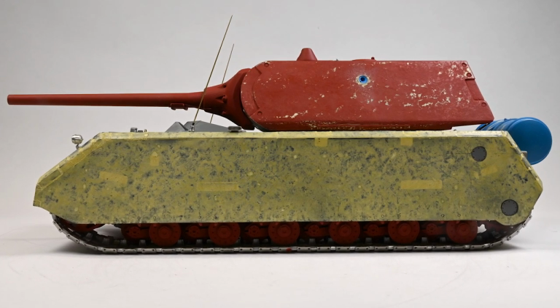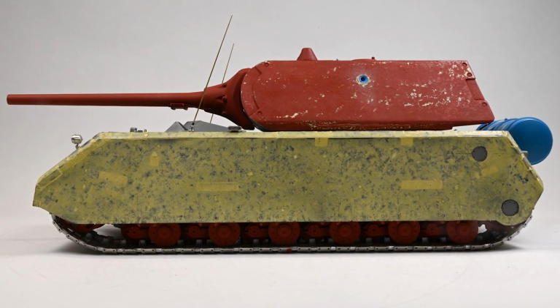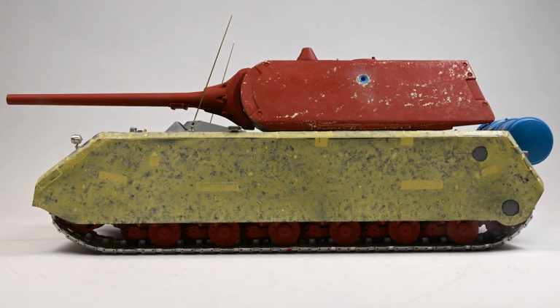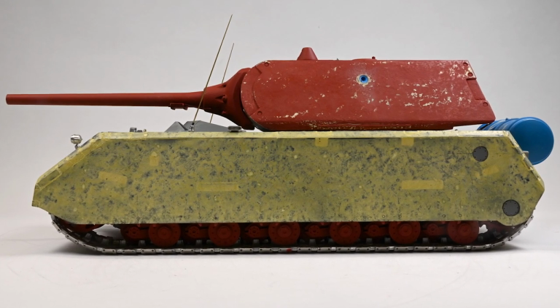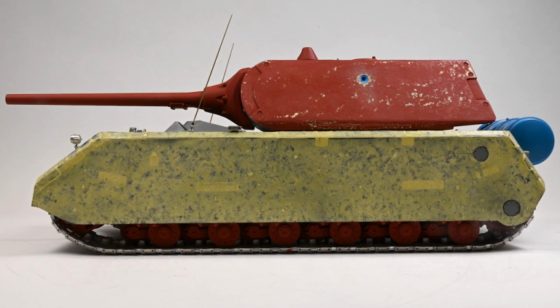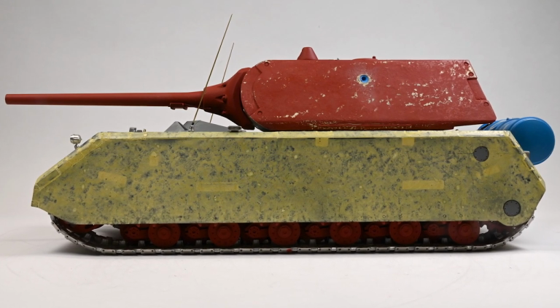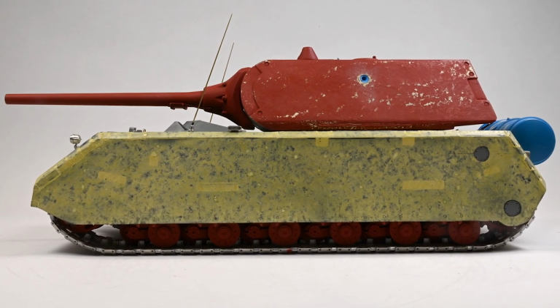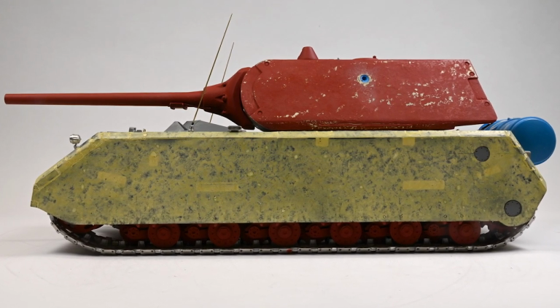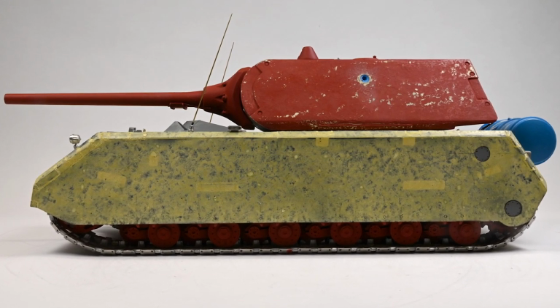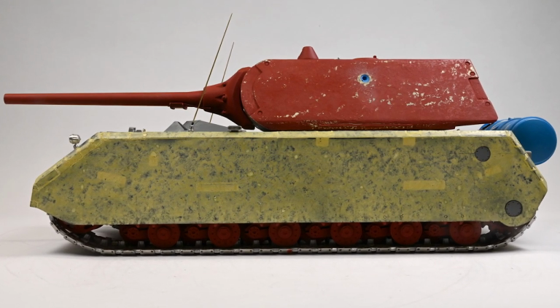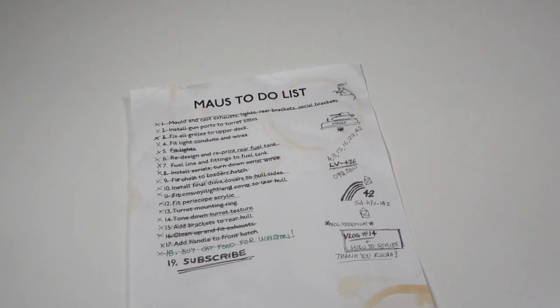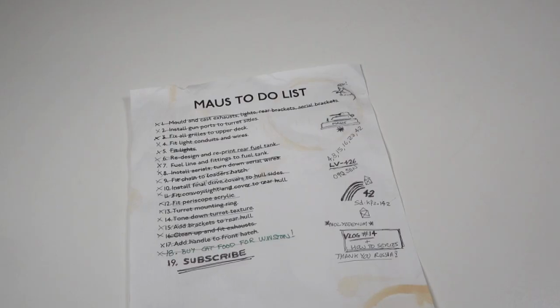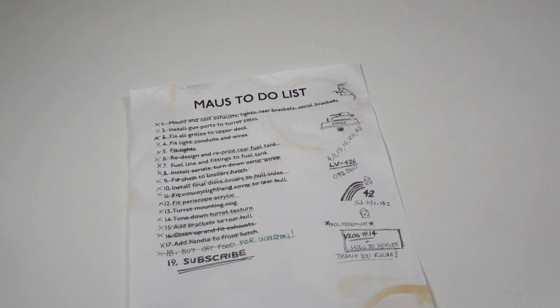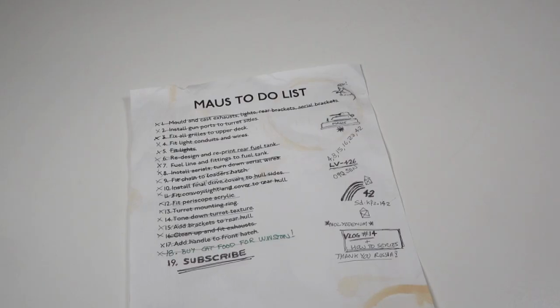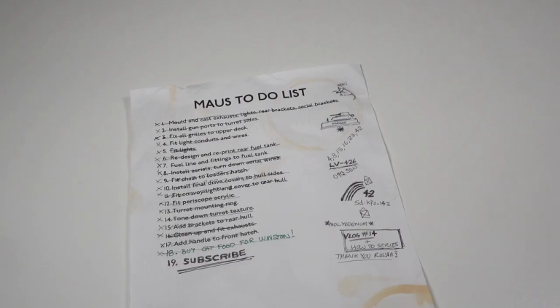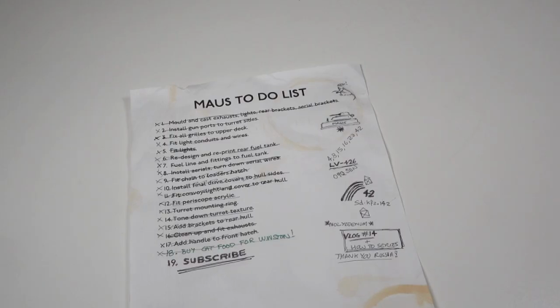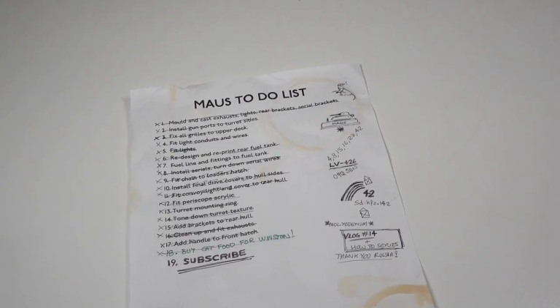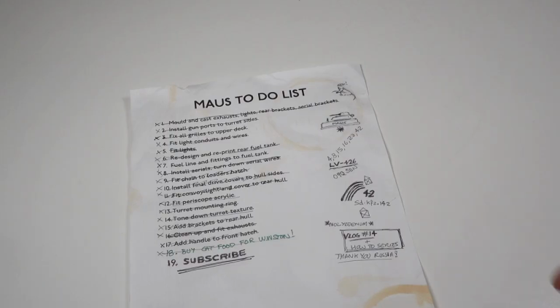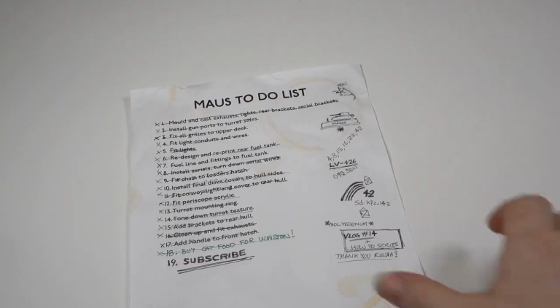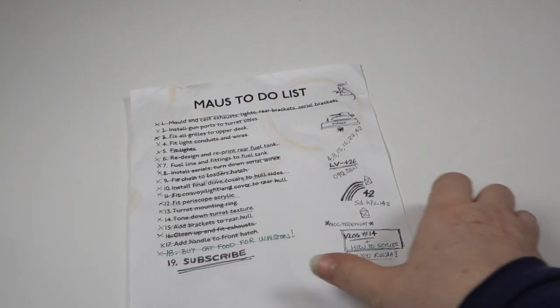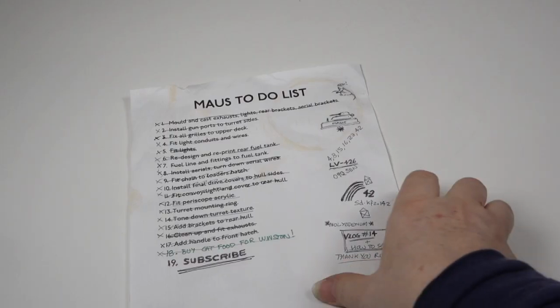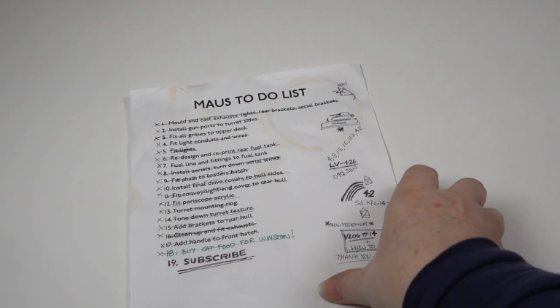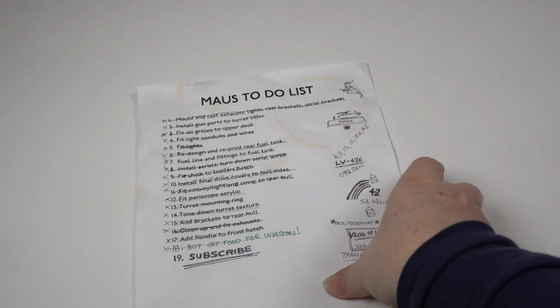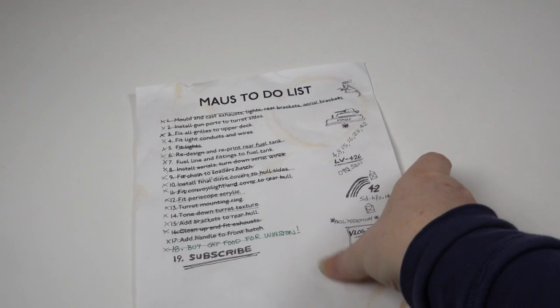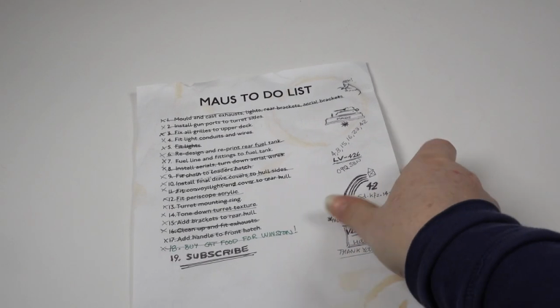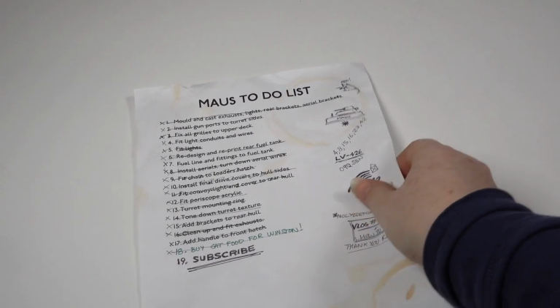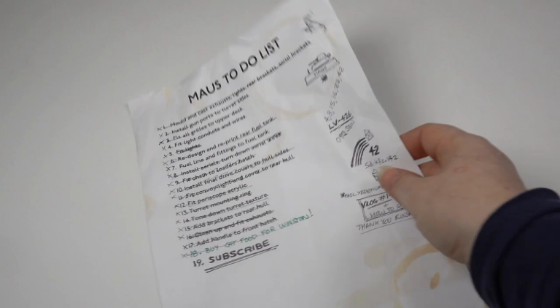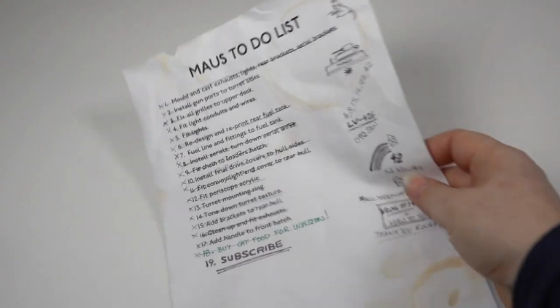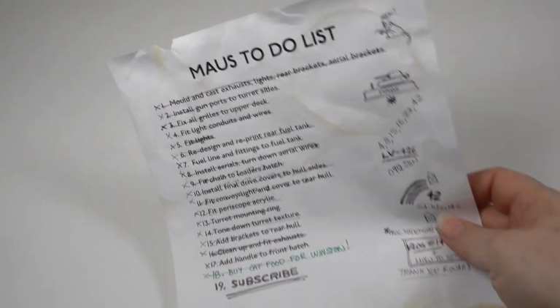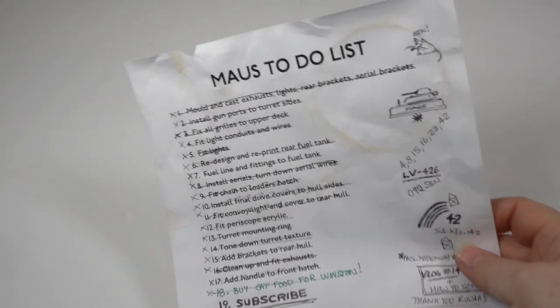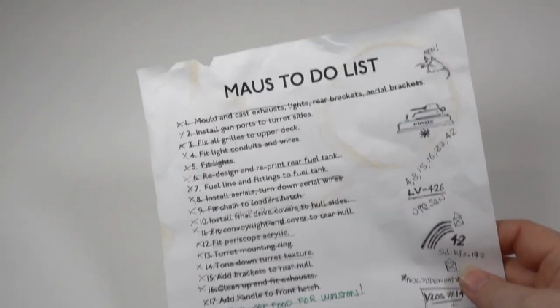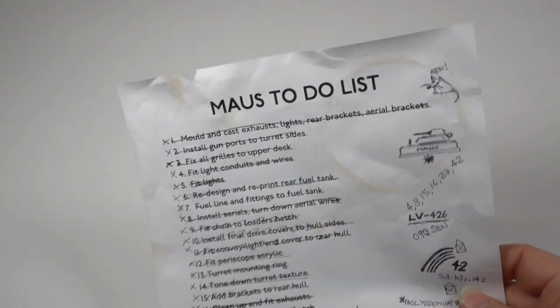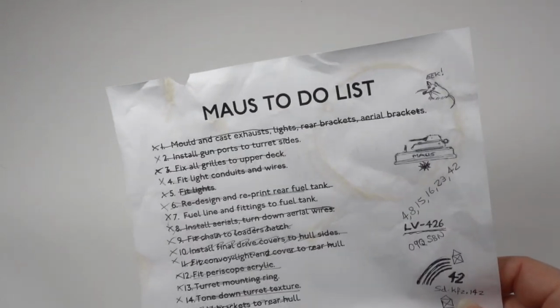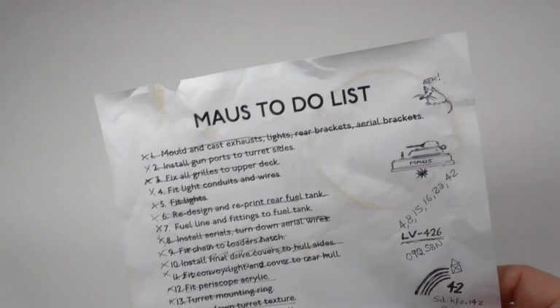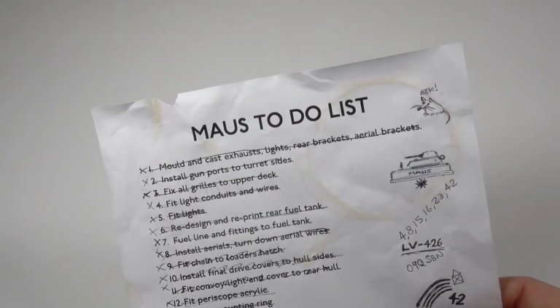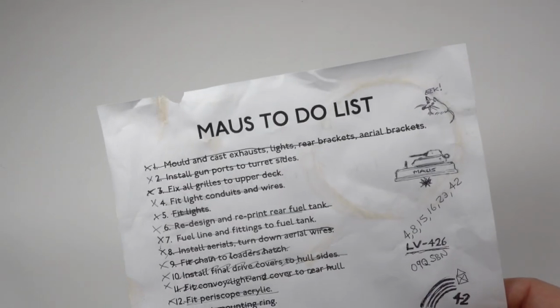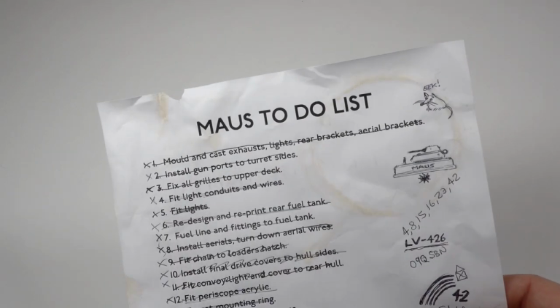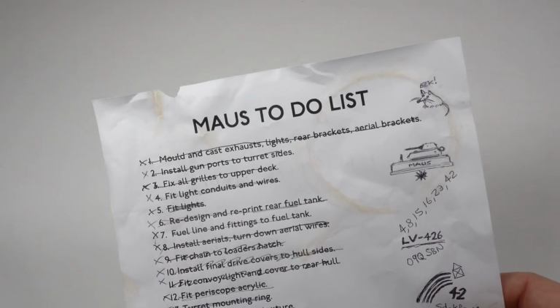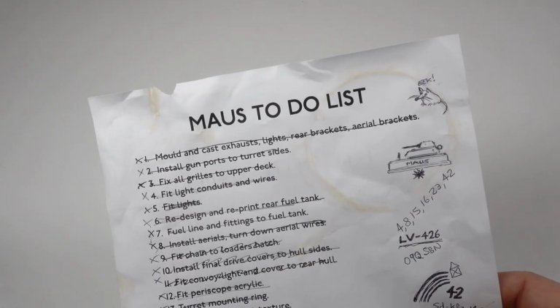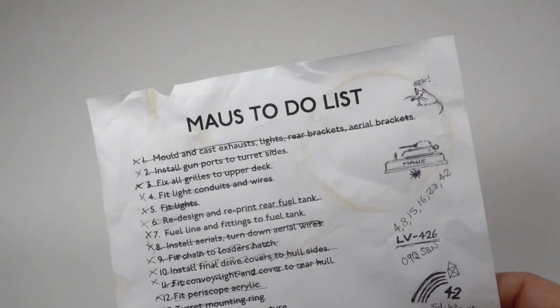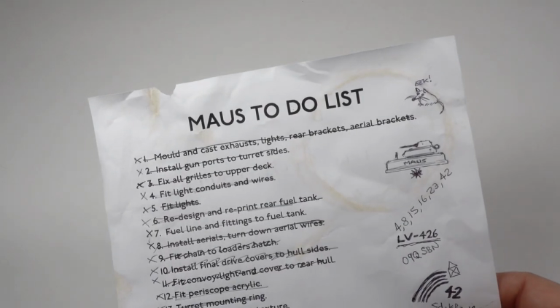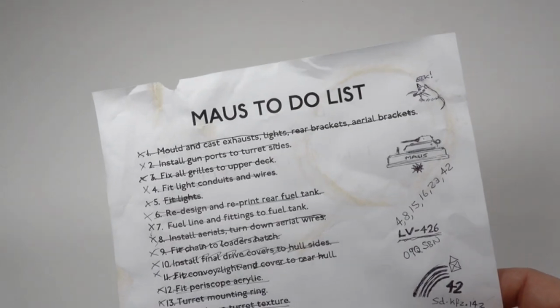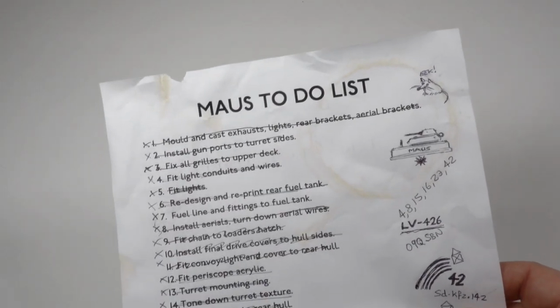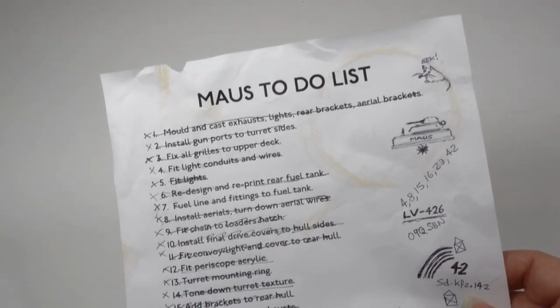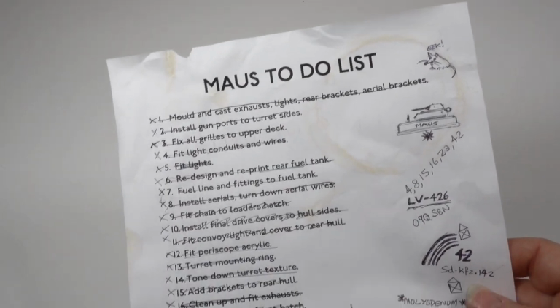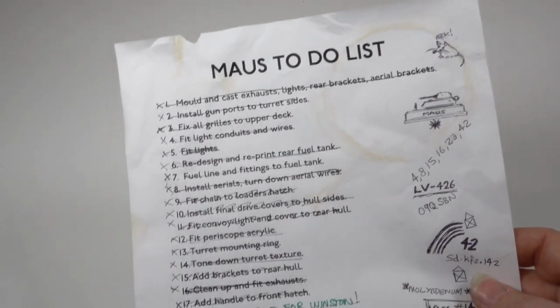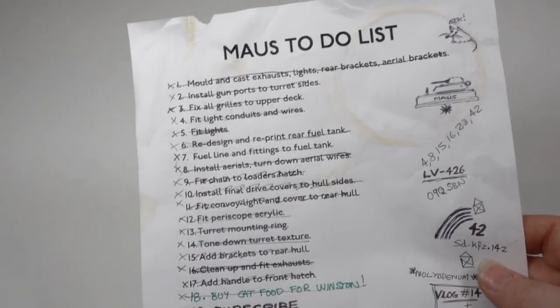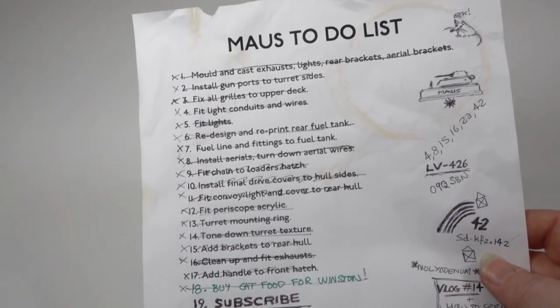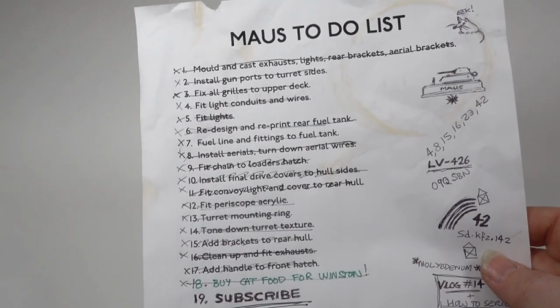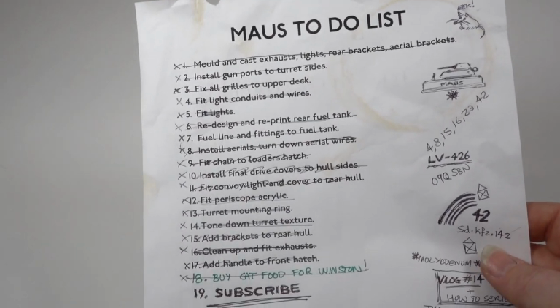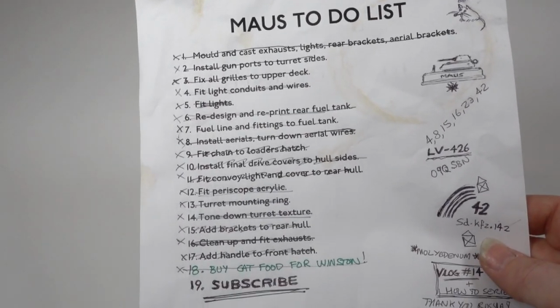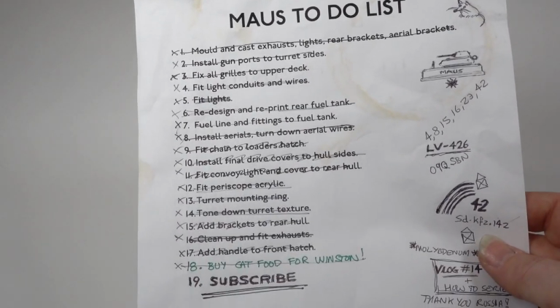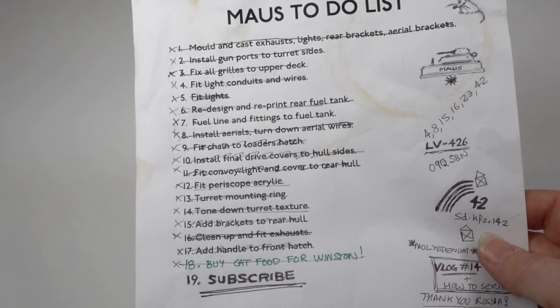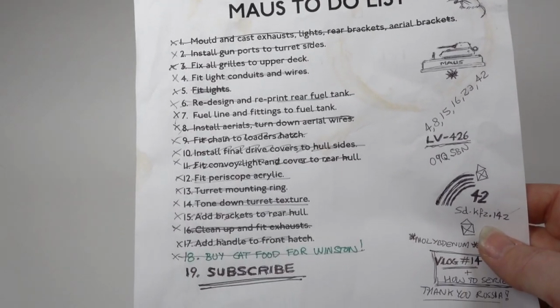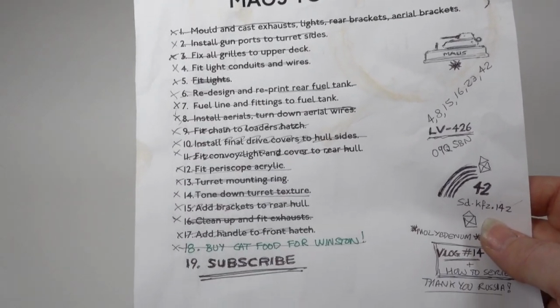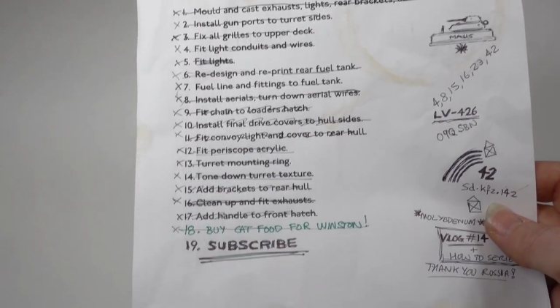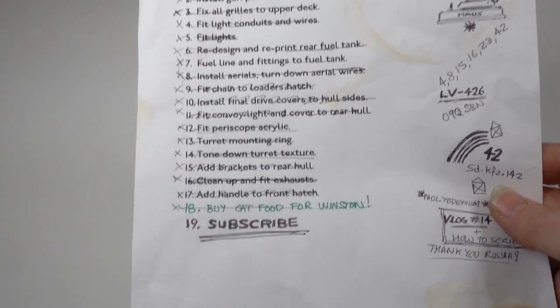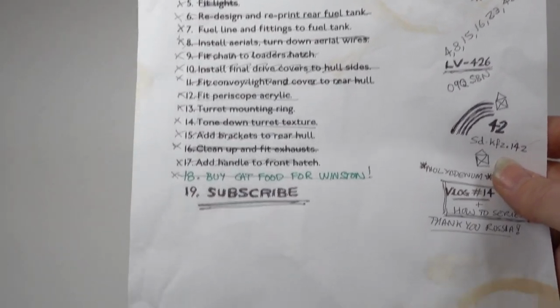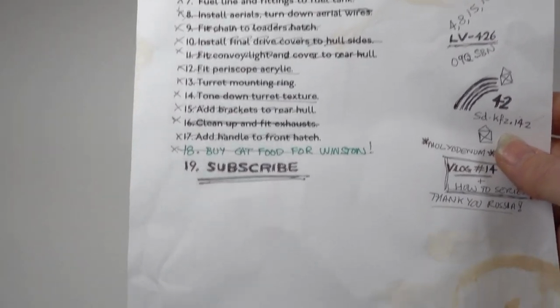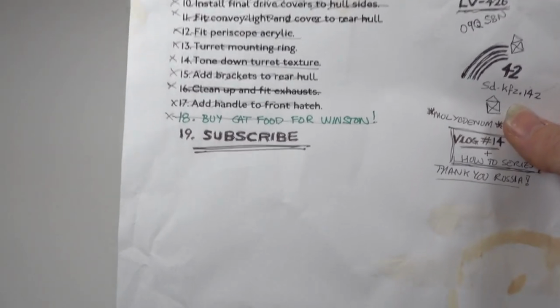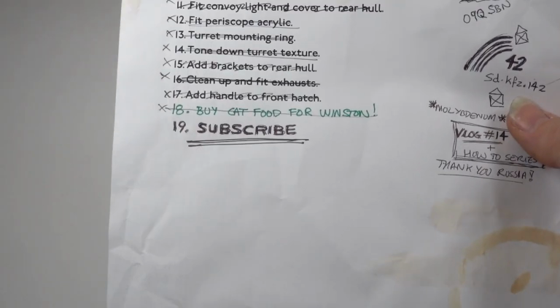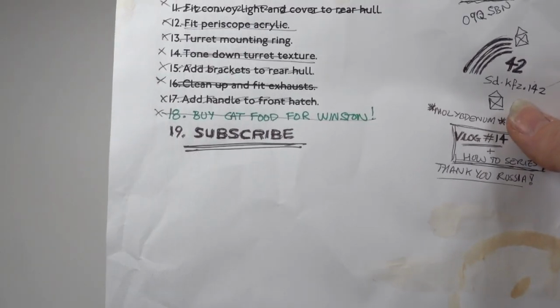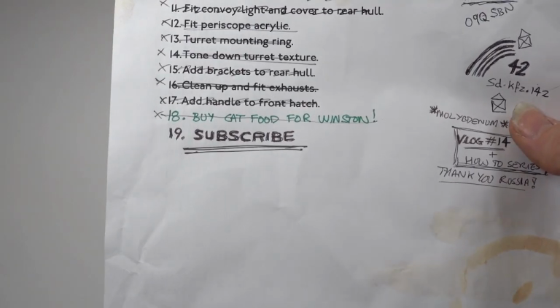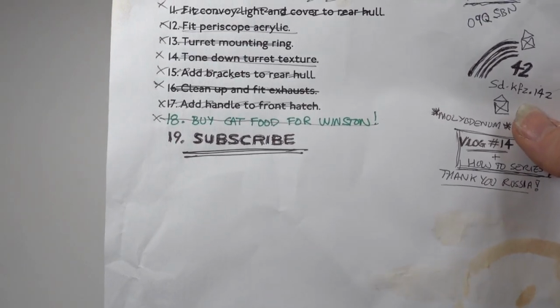Right, let's have a final check on the to-do list, just to make sure I've done everything. Item 19 still needs to be tackled — maybe you can help me with that.